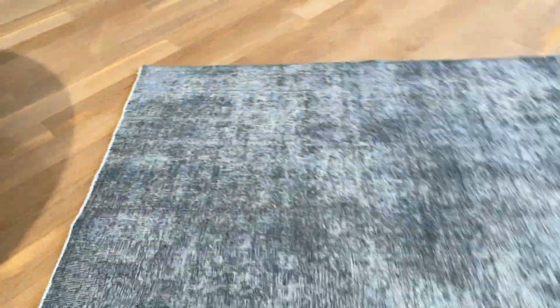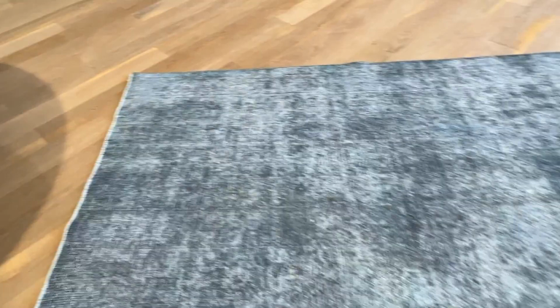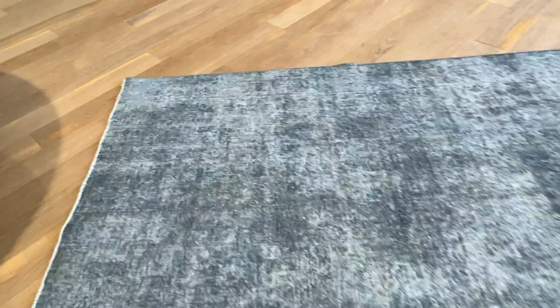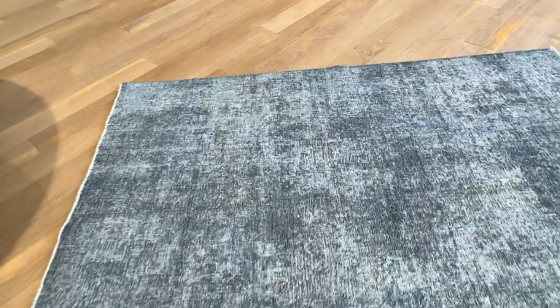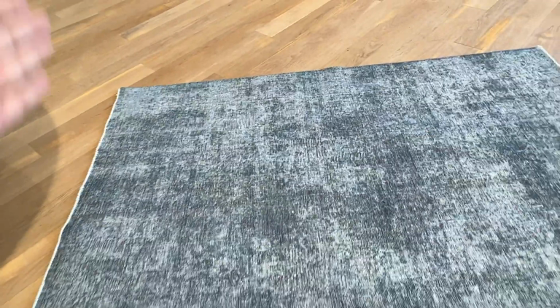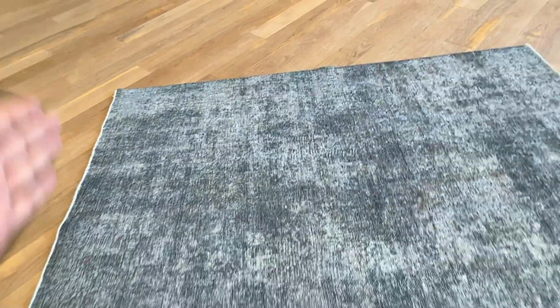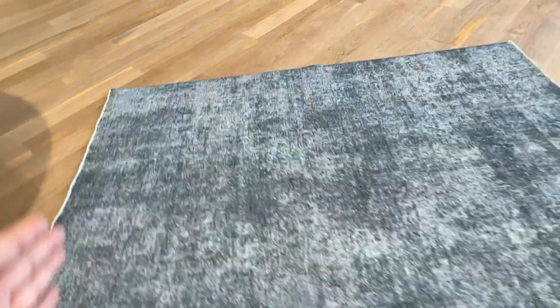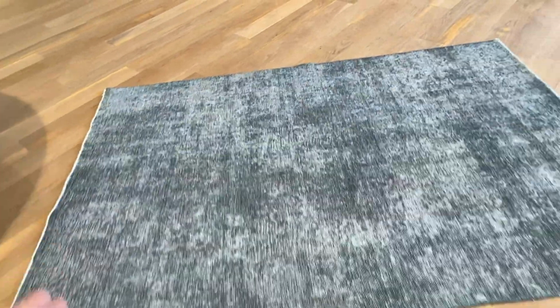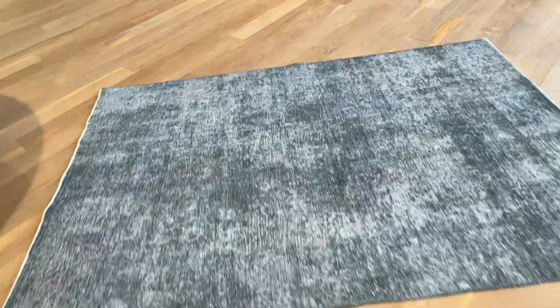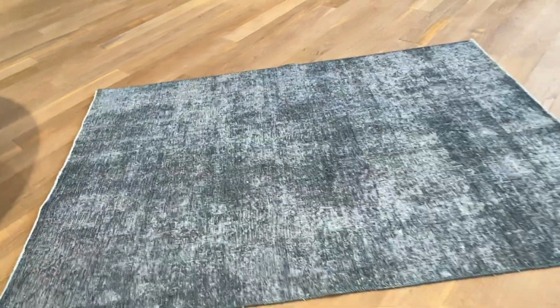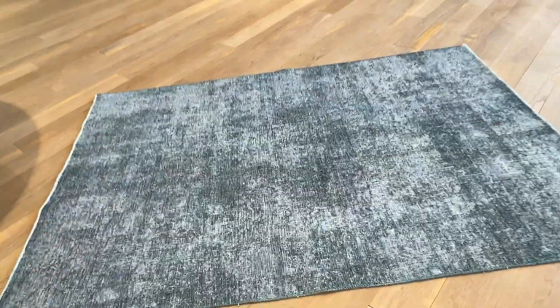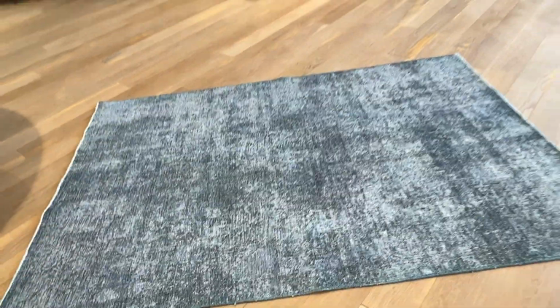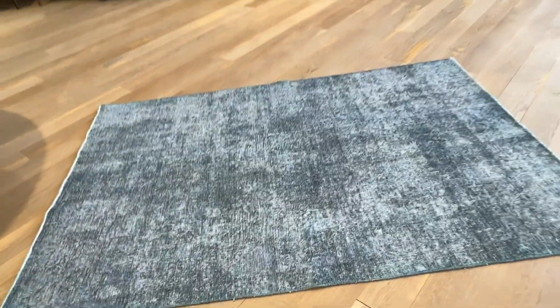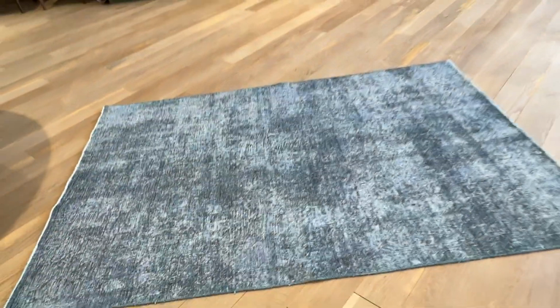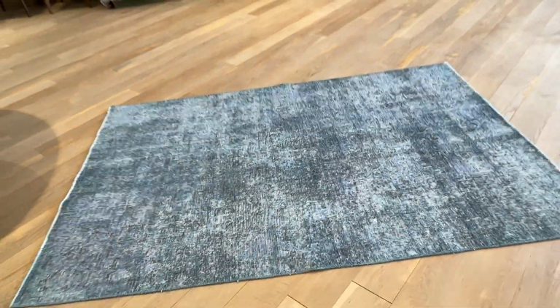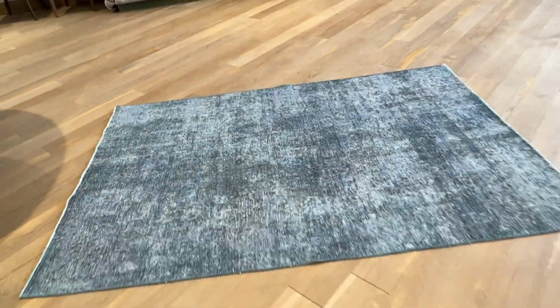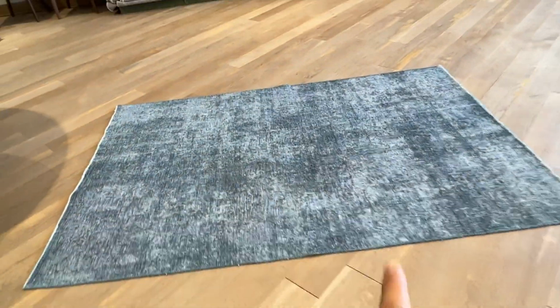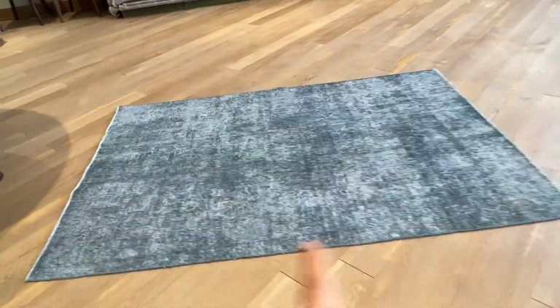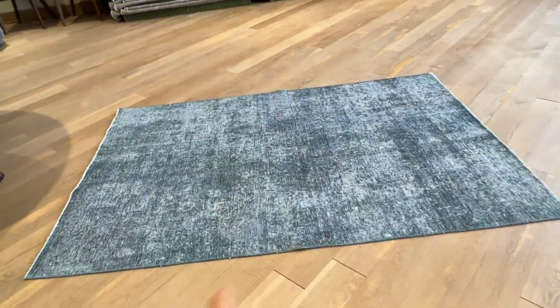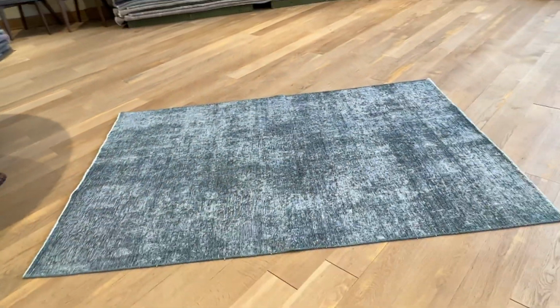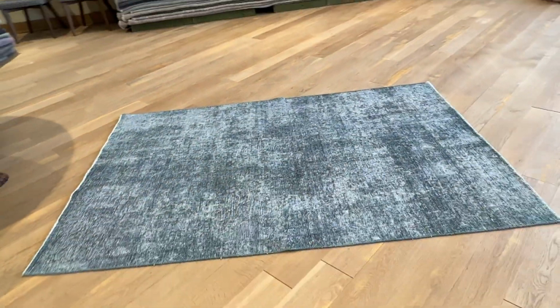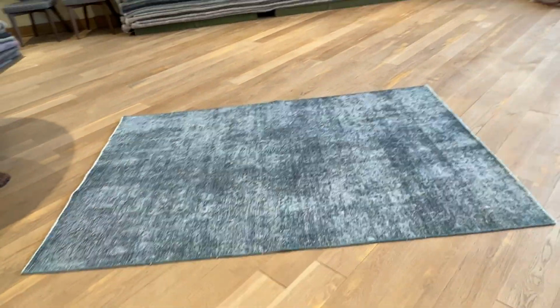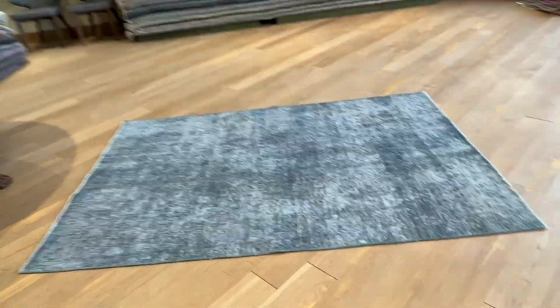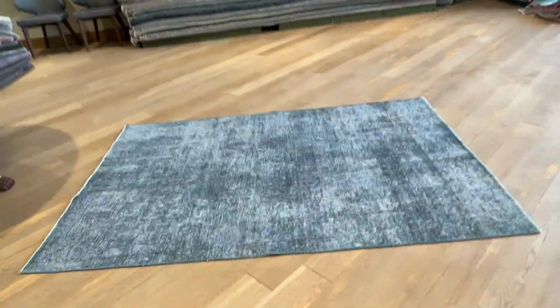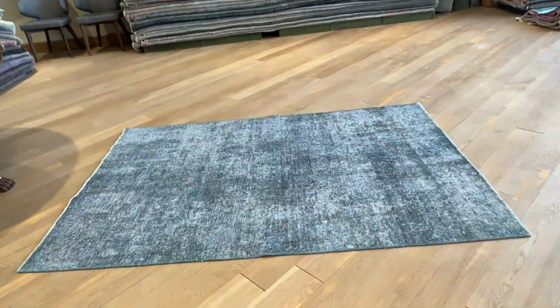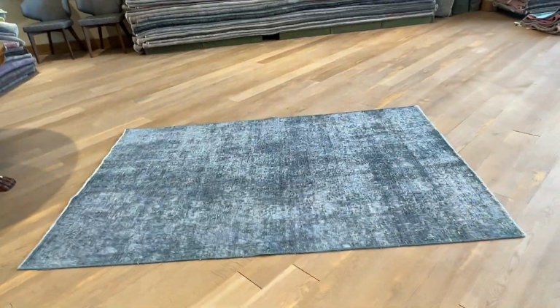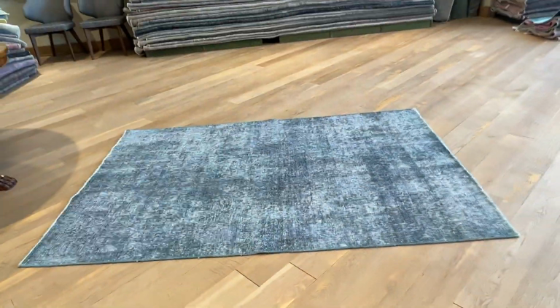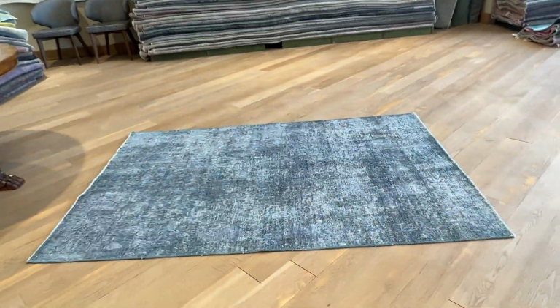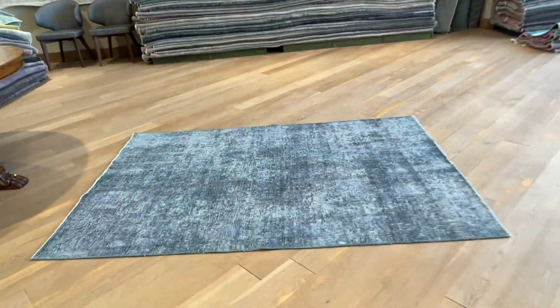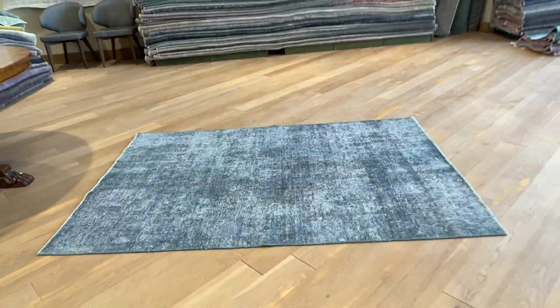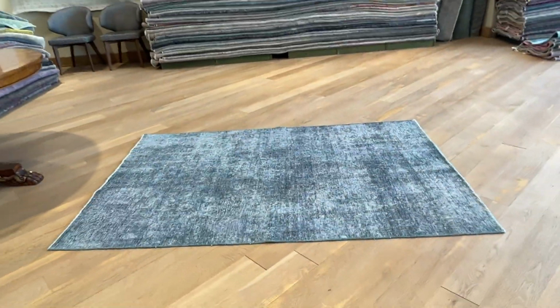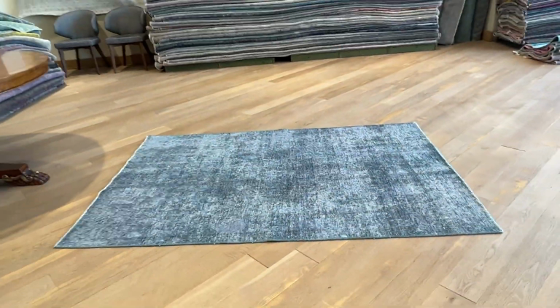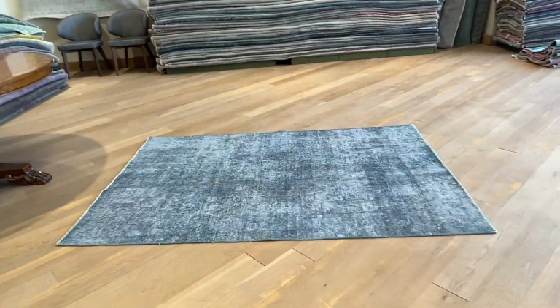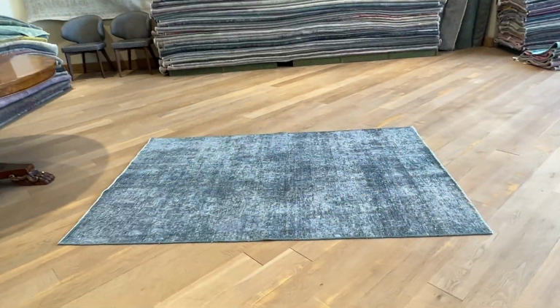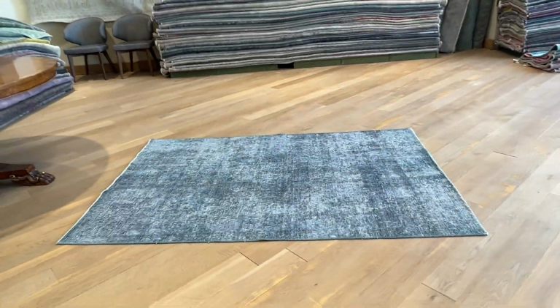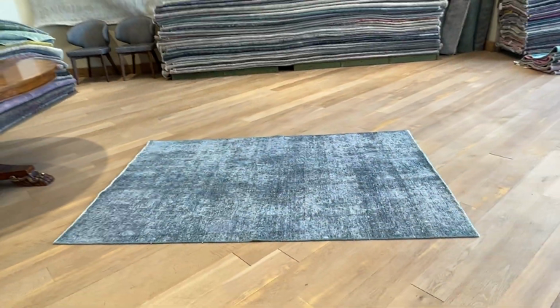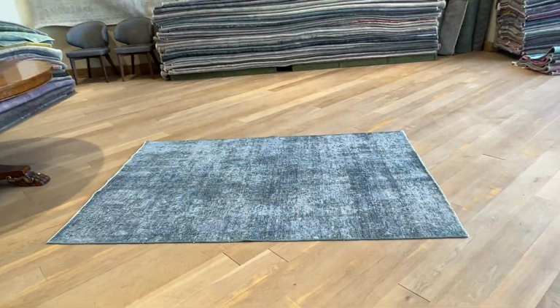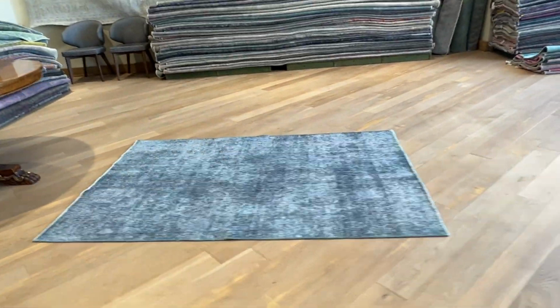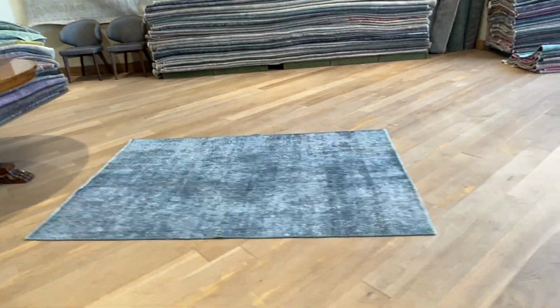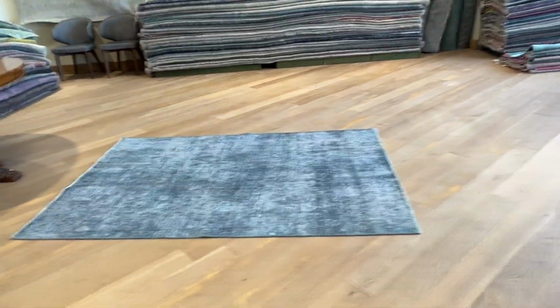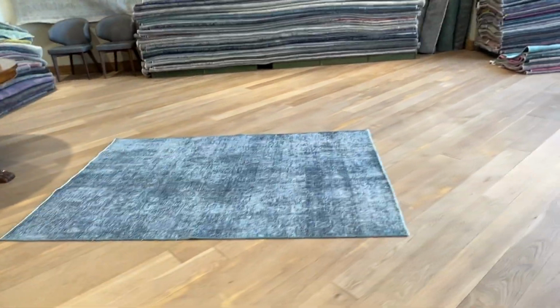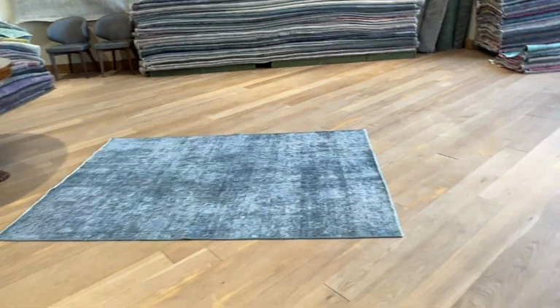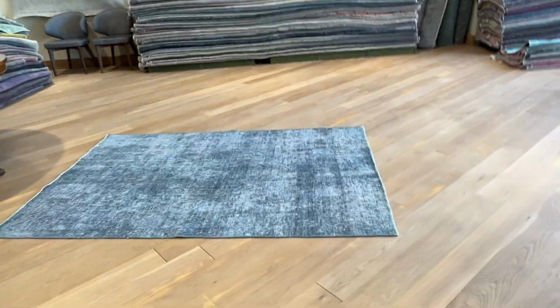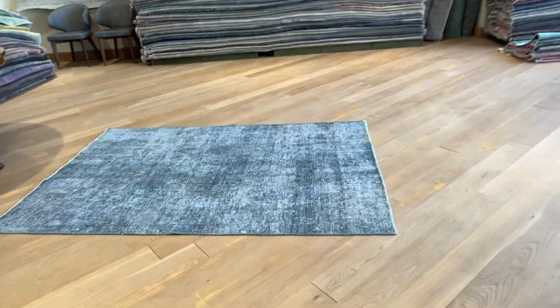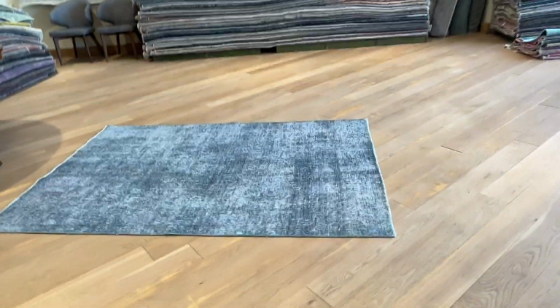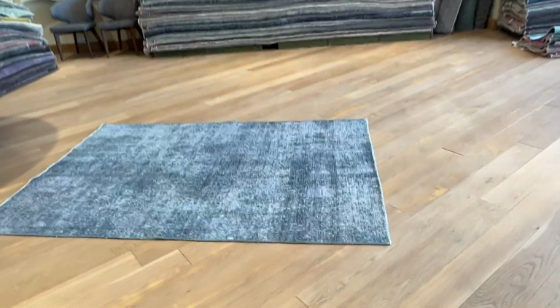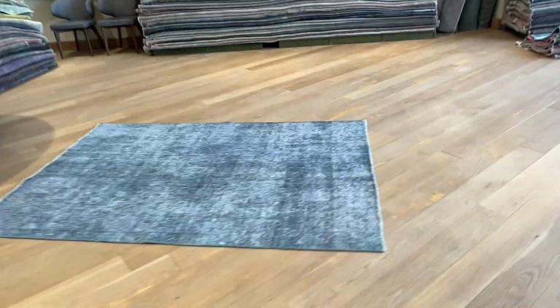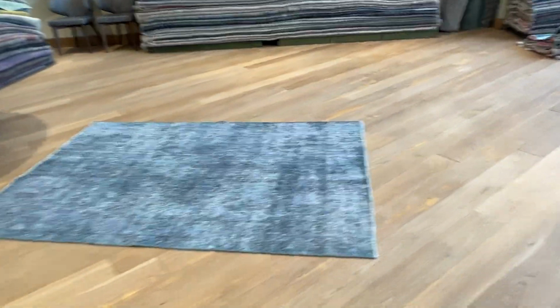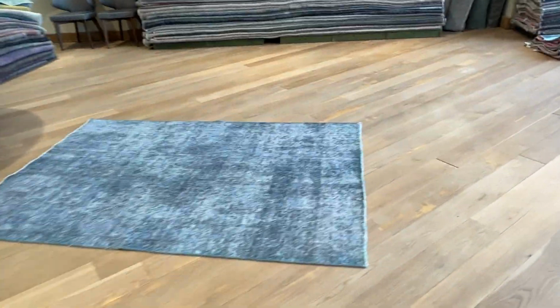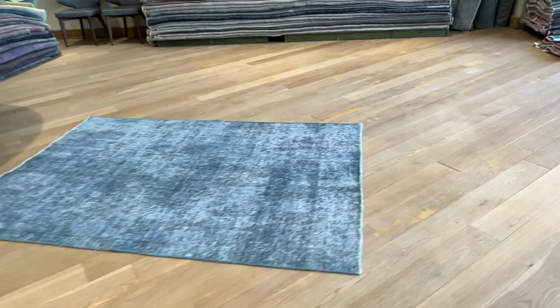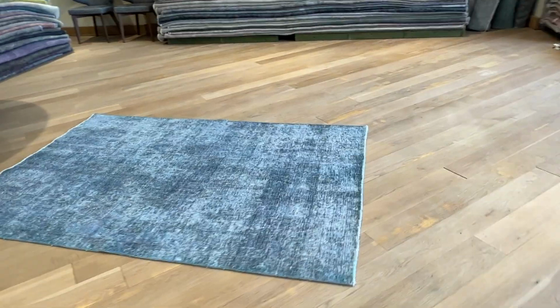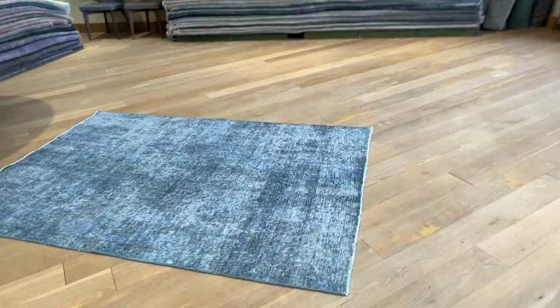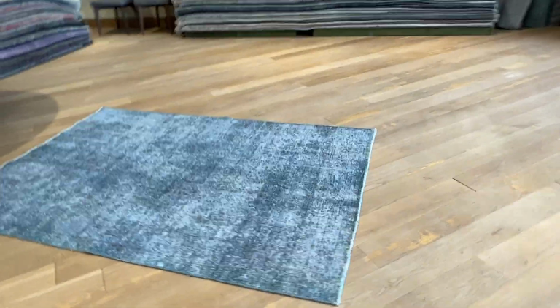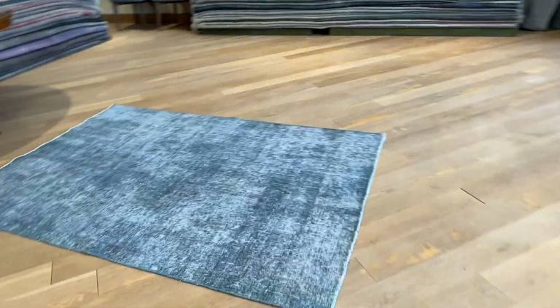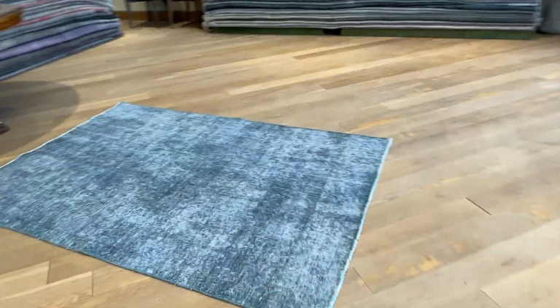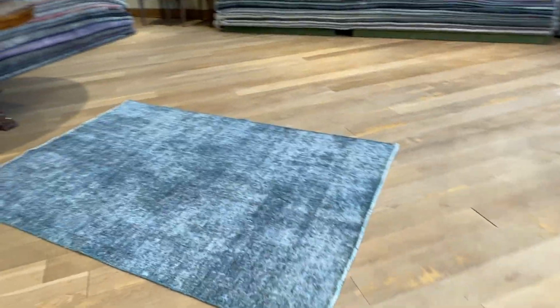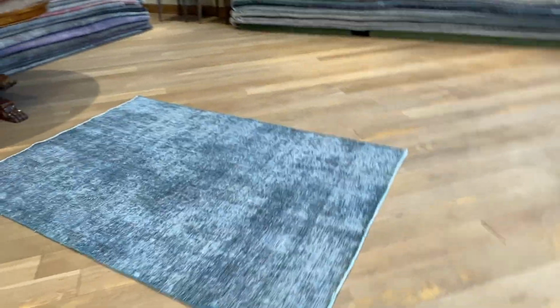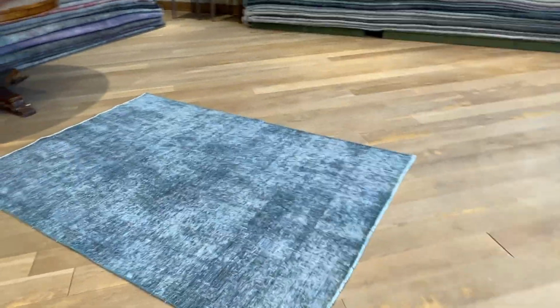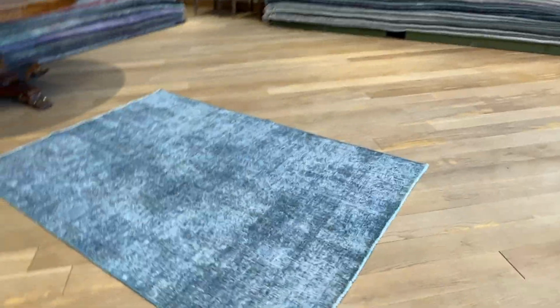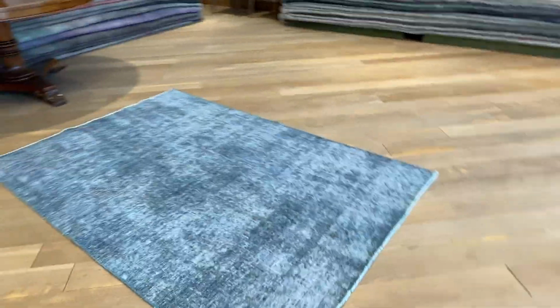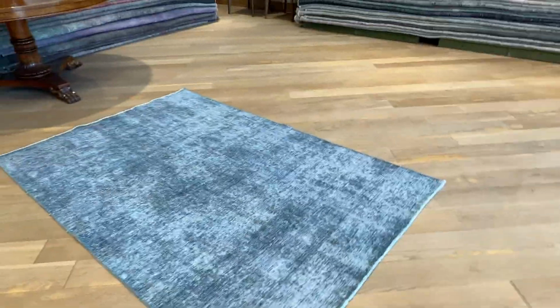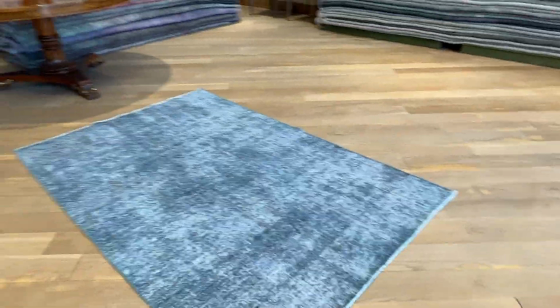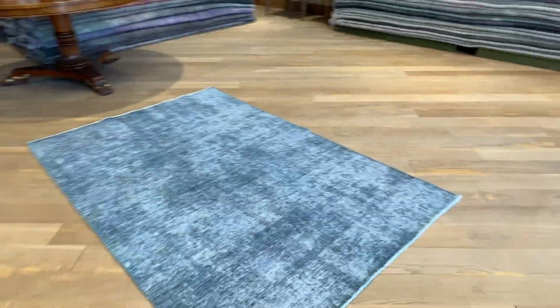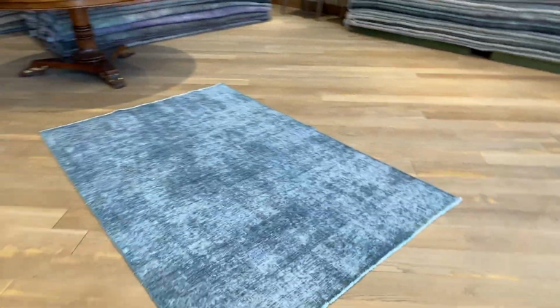We can also cut this carpet to a smaller size if it's too big. If you have any further questions, feel free to contact us.